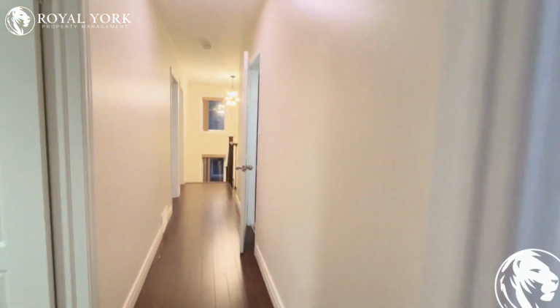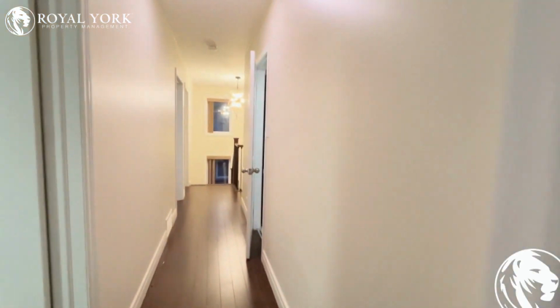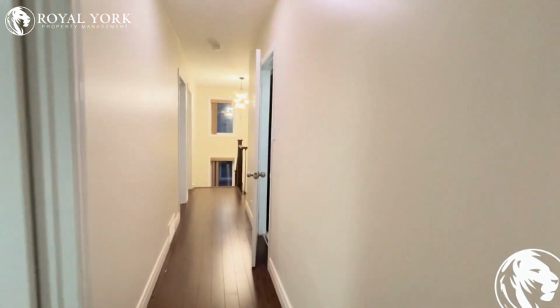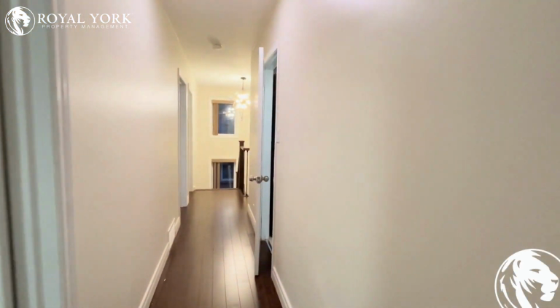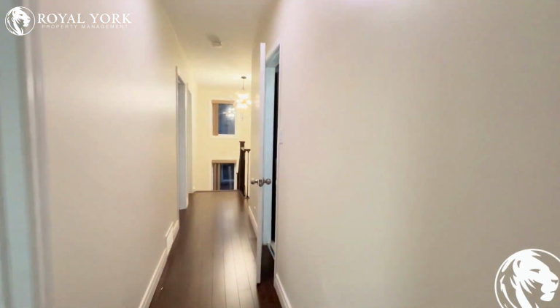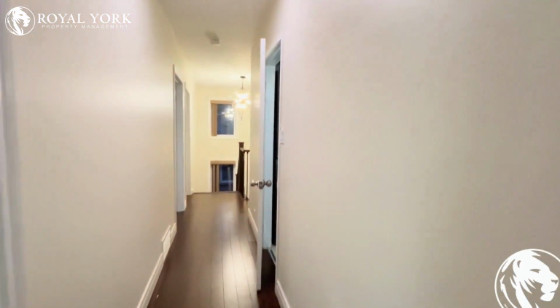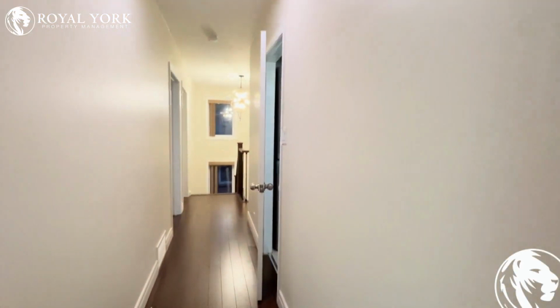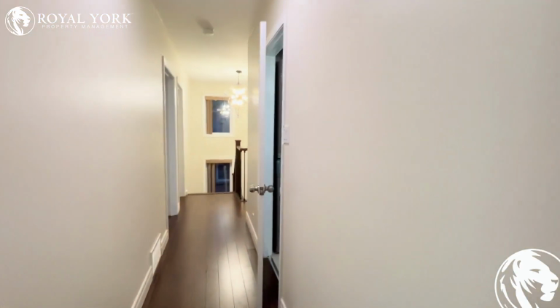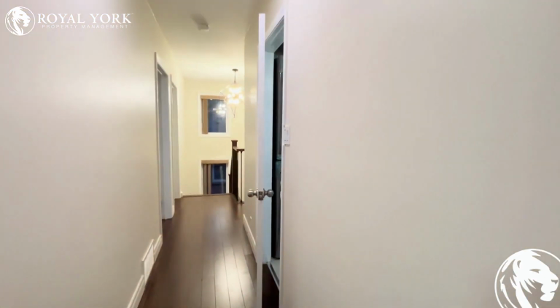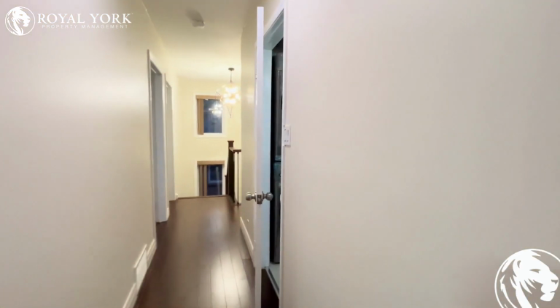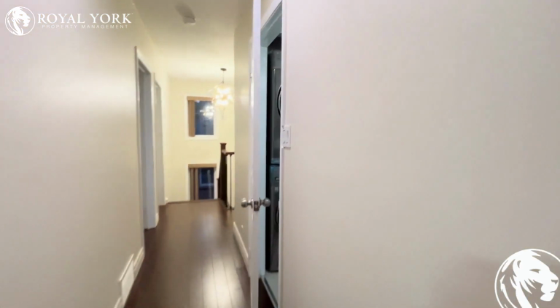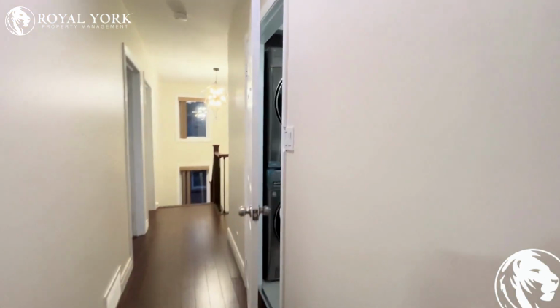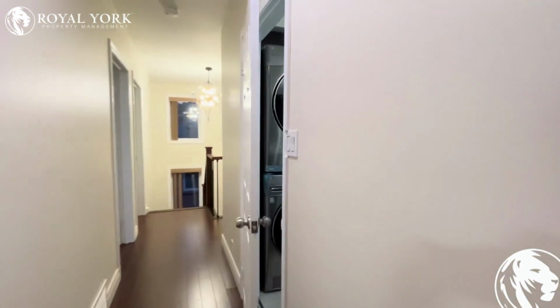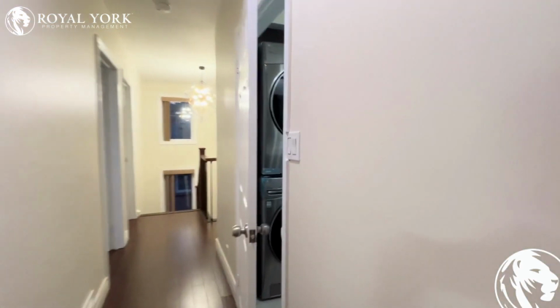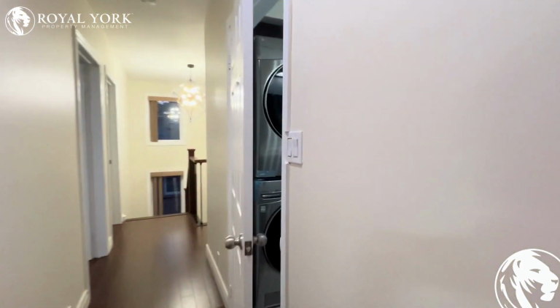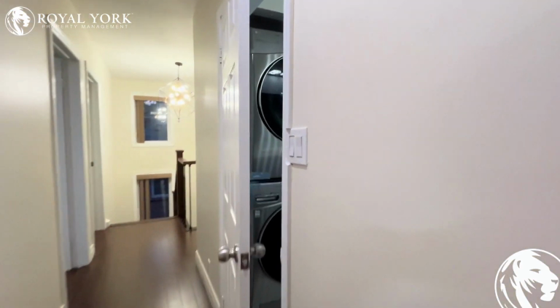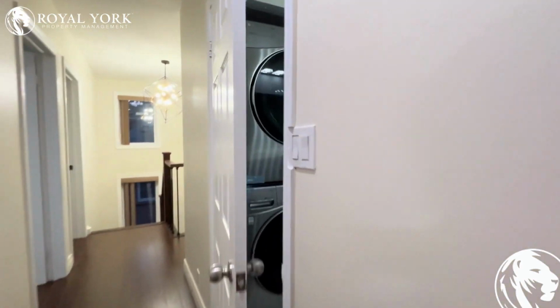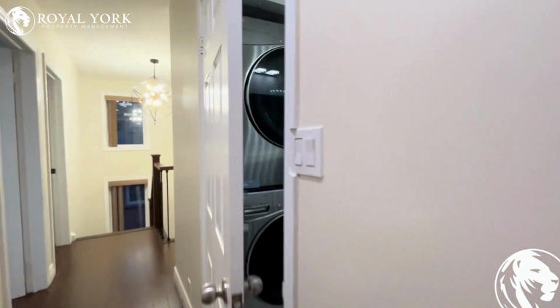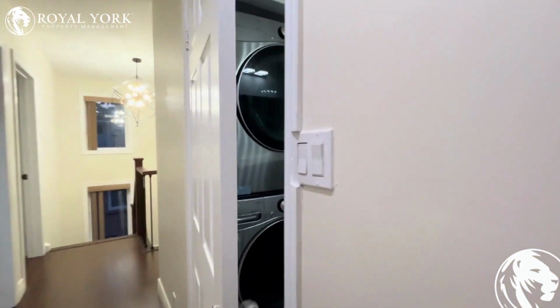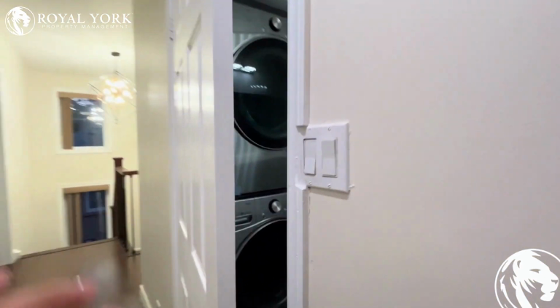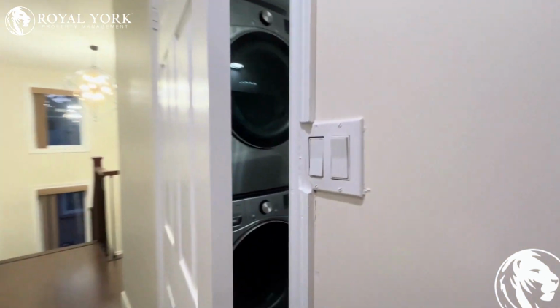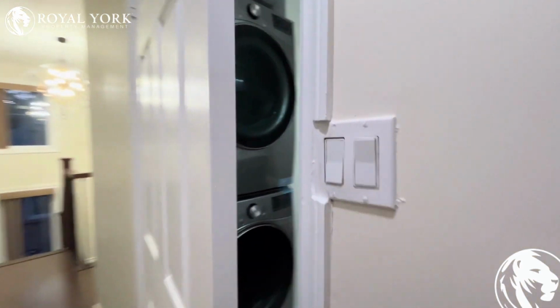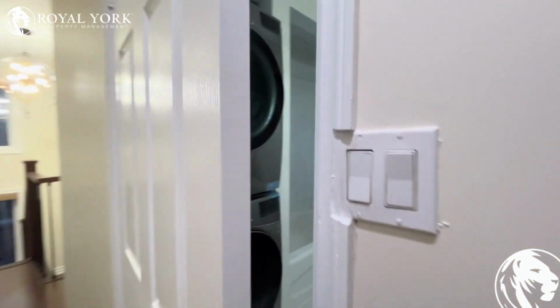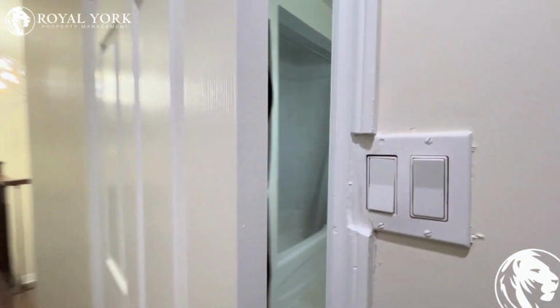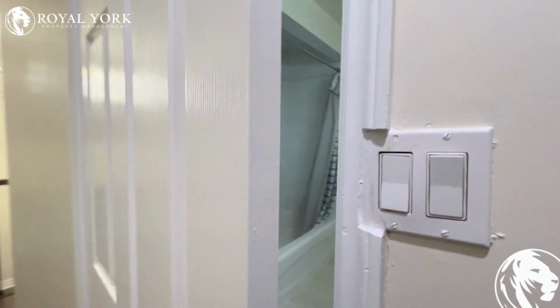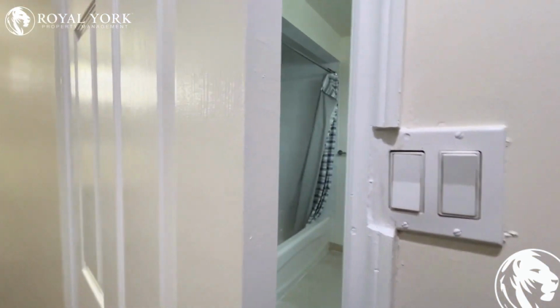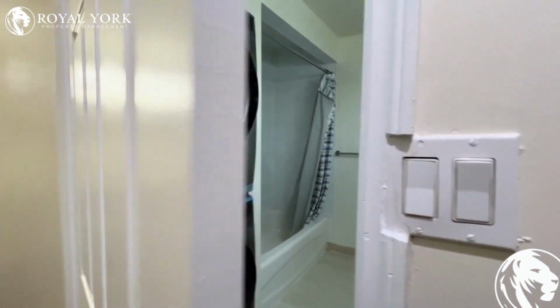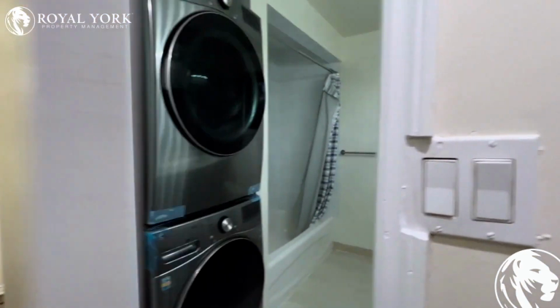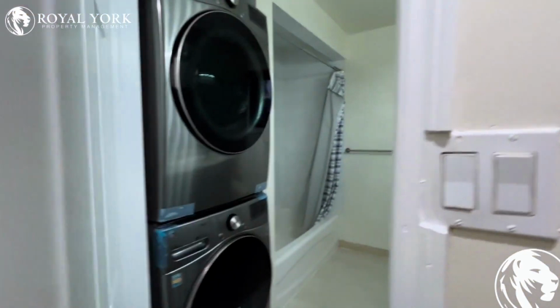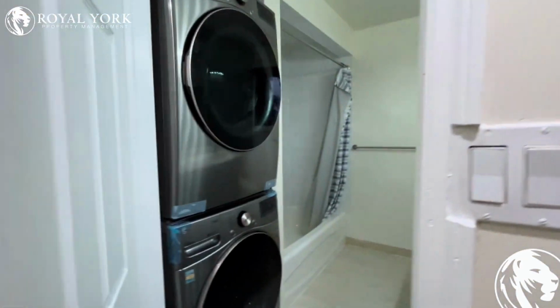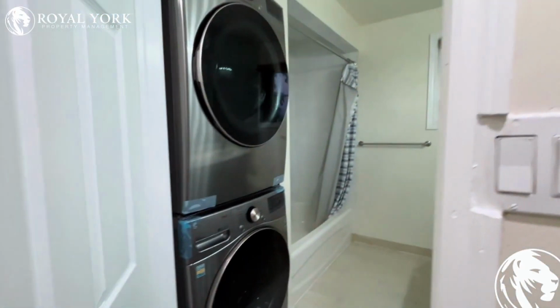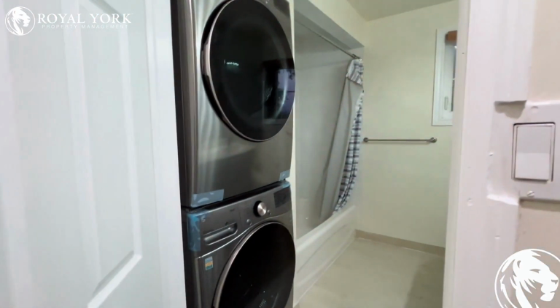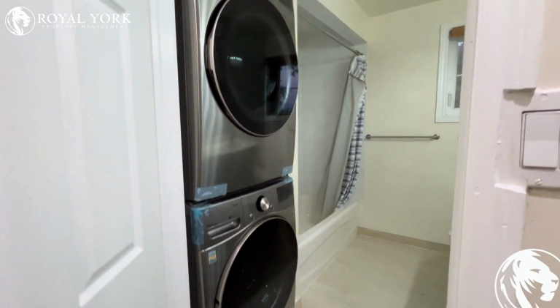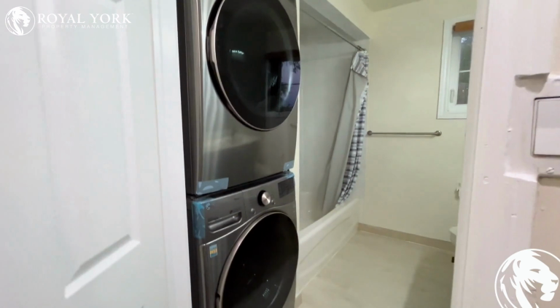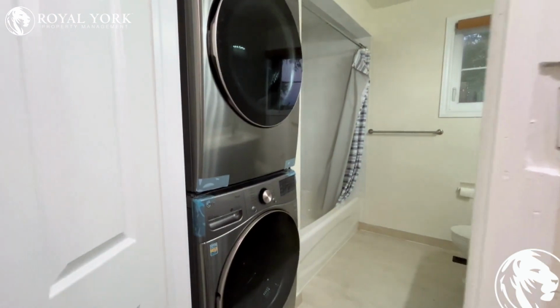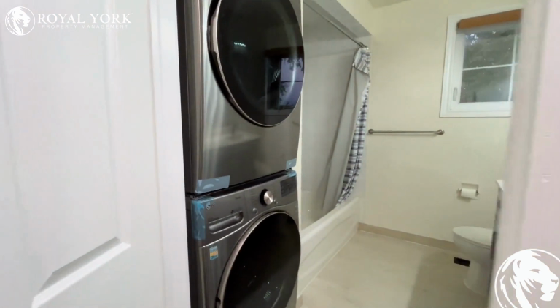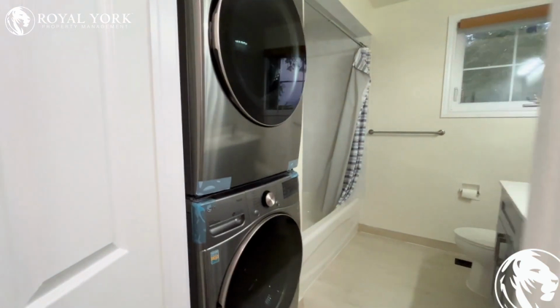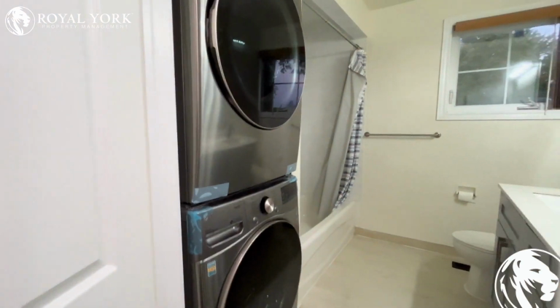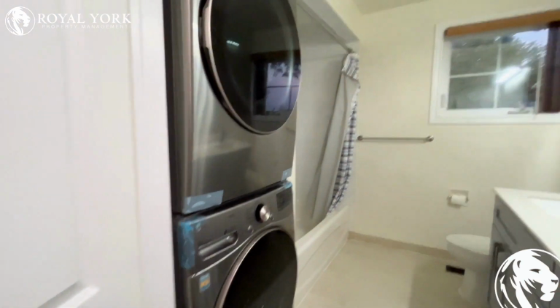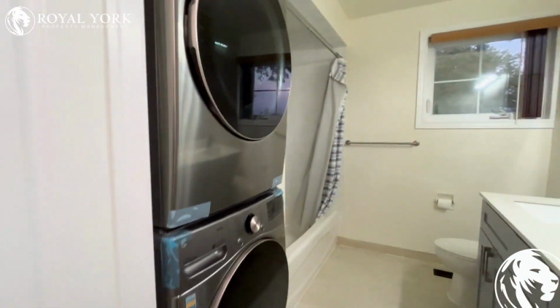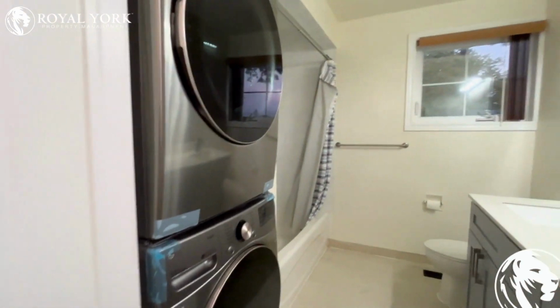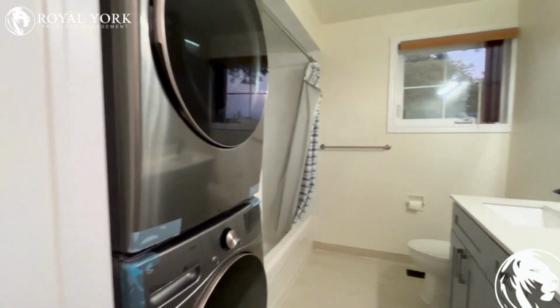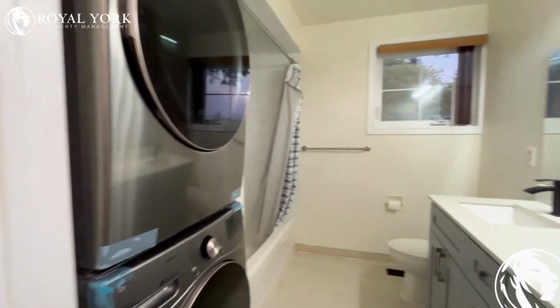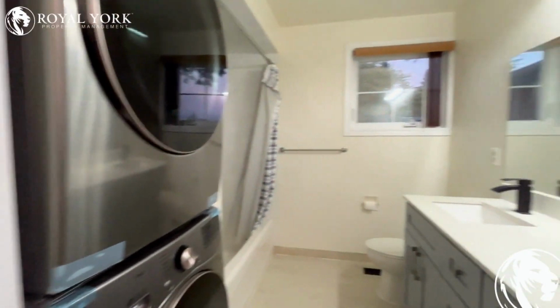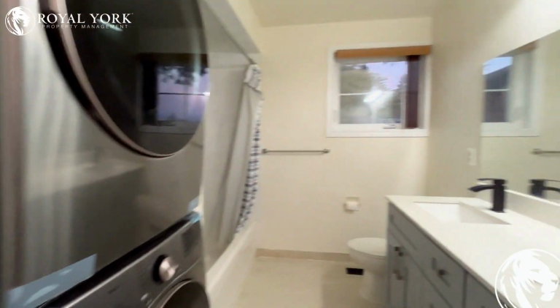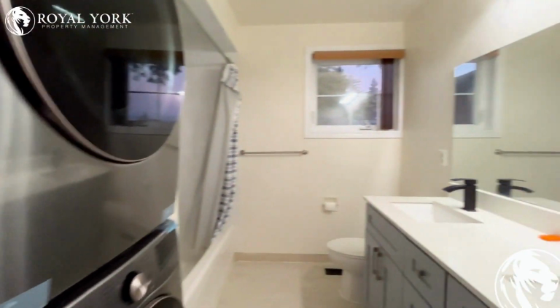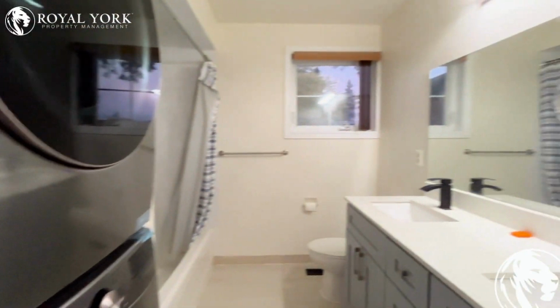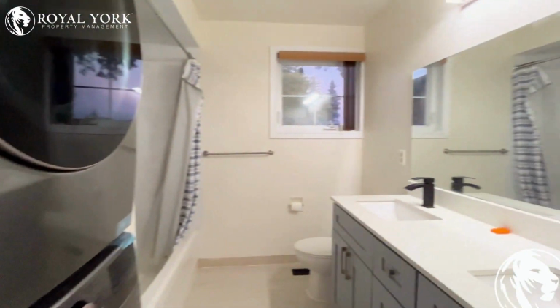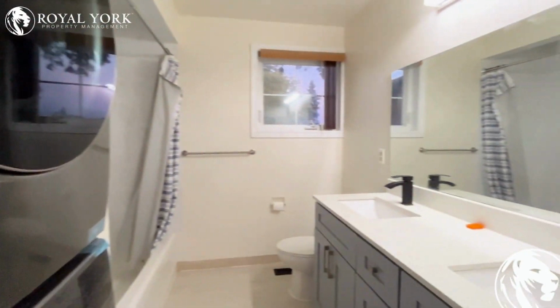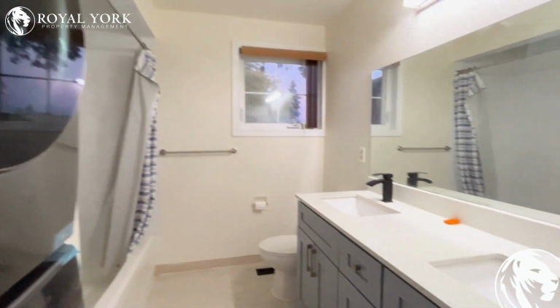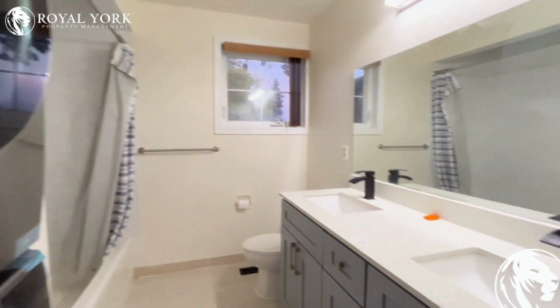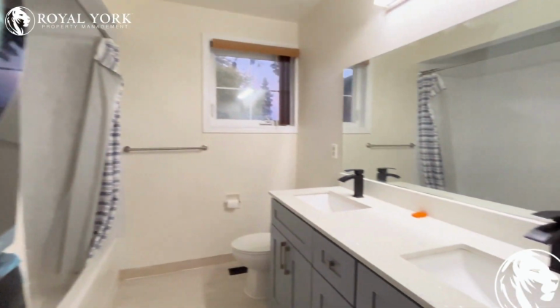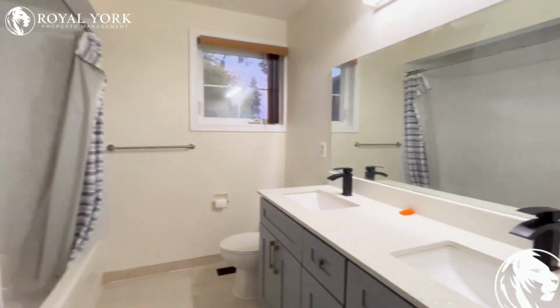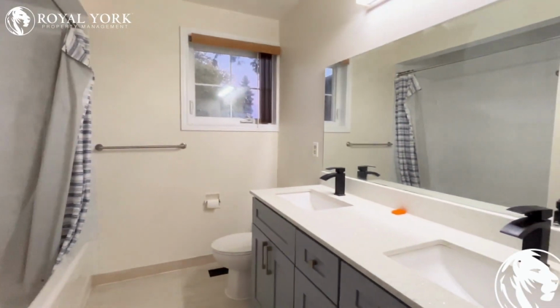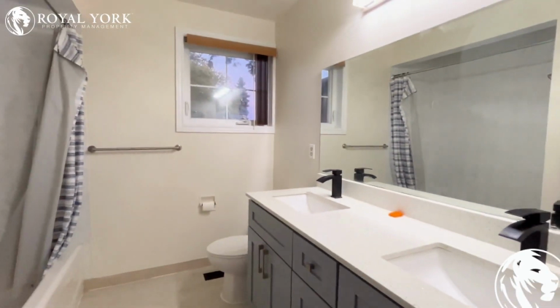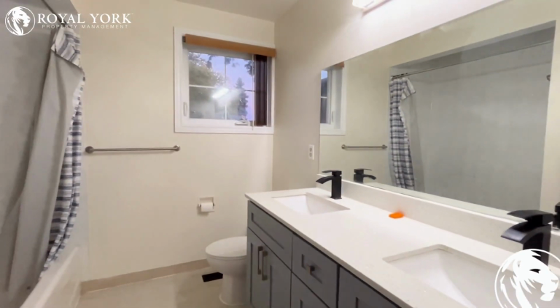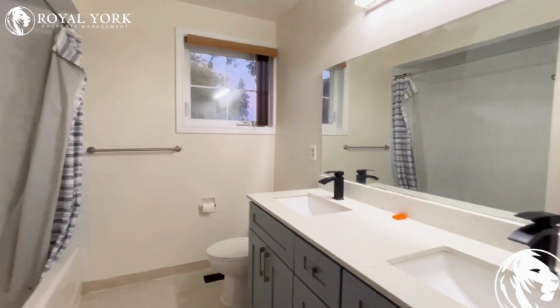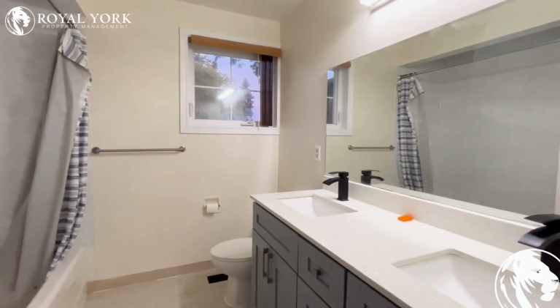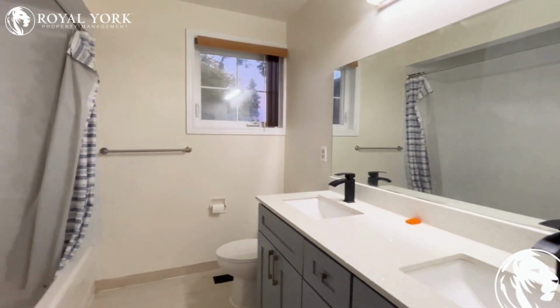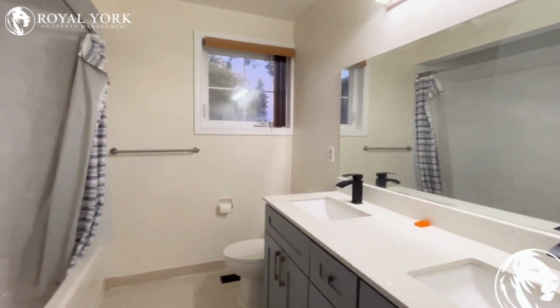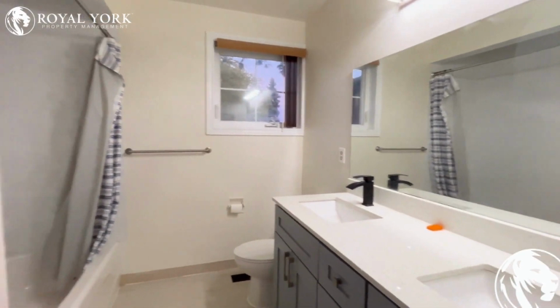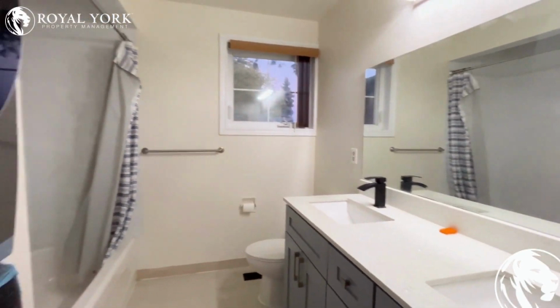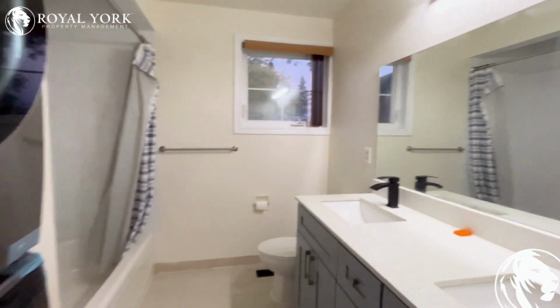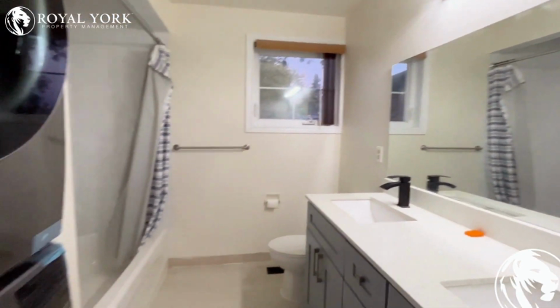And here we have our second washroom with the ensuite laundry, very conveniently located. Gorgeous double sinks.